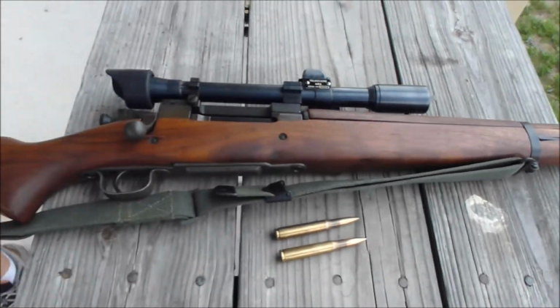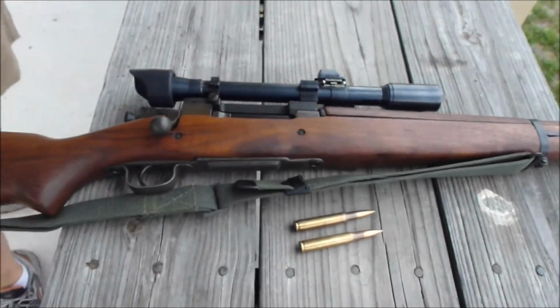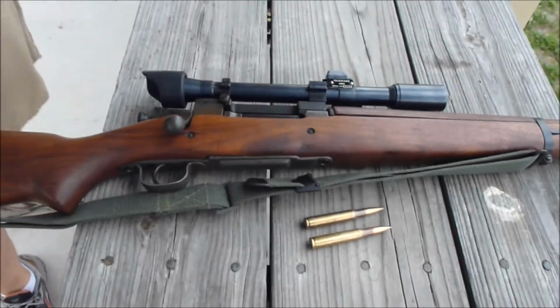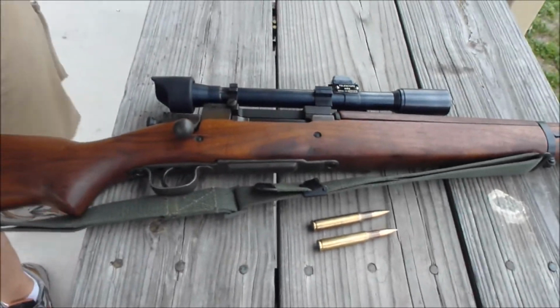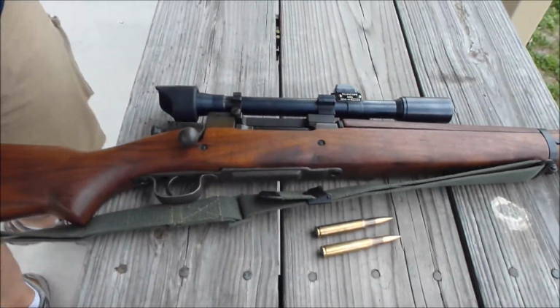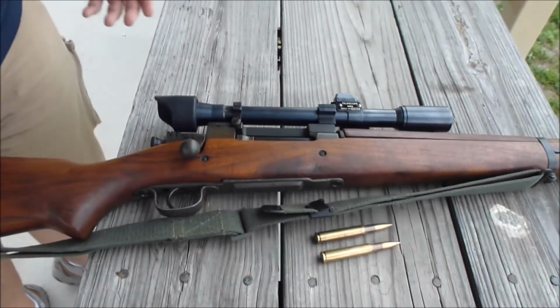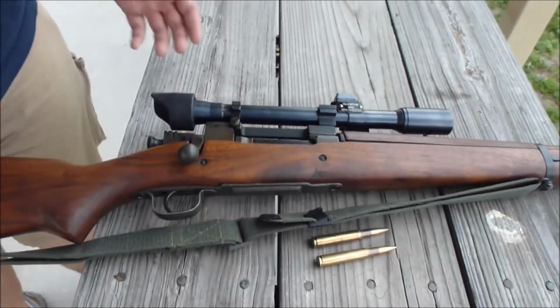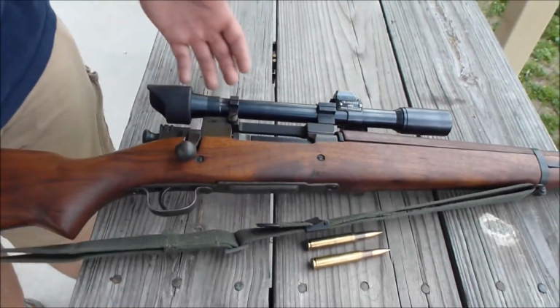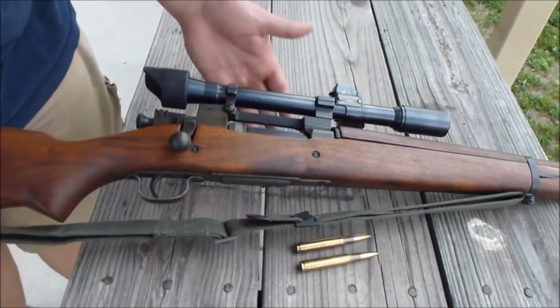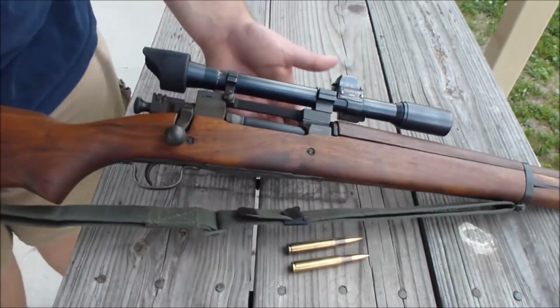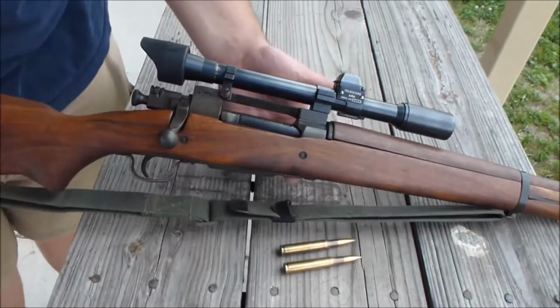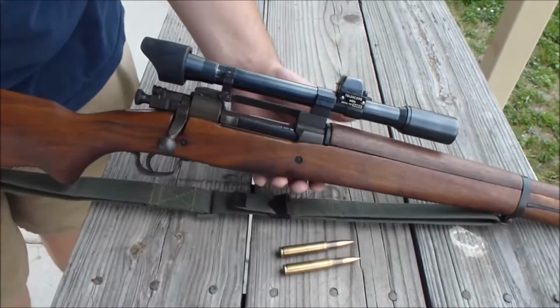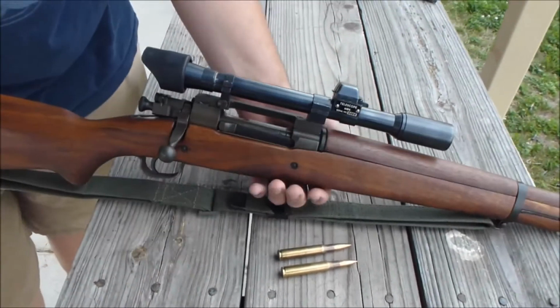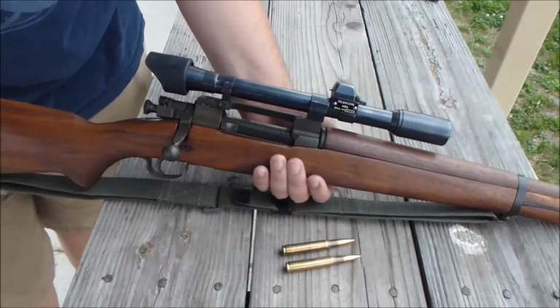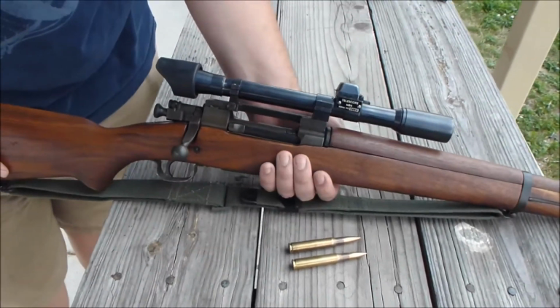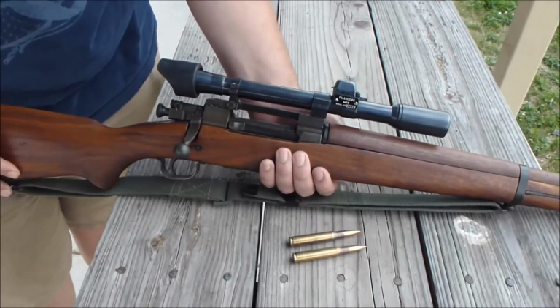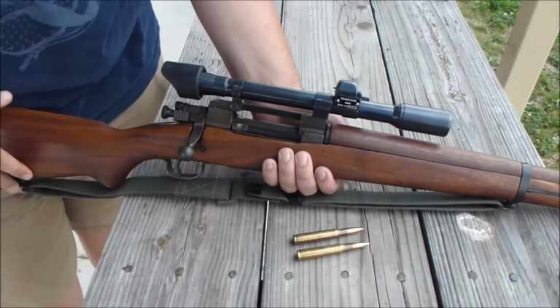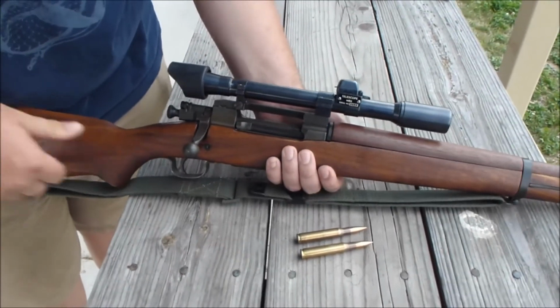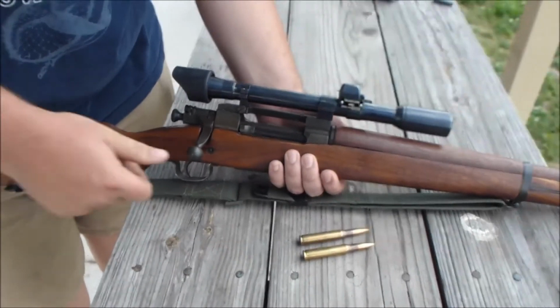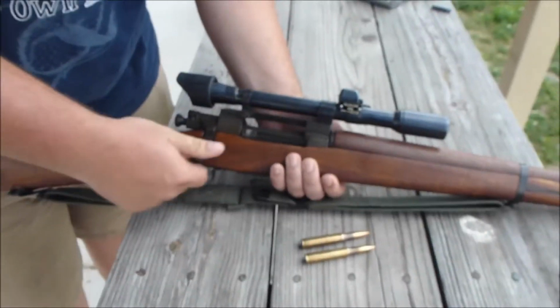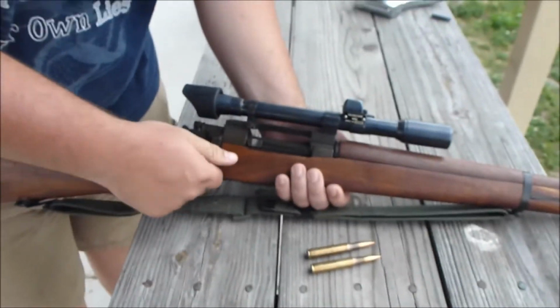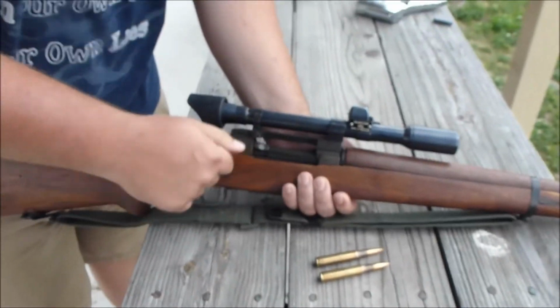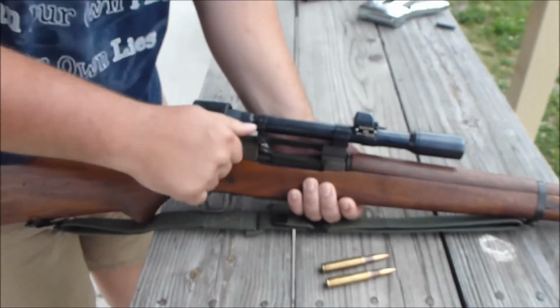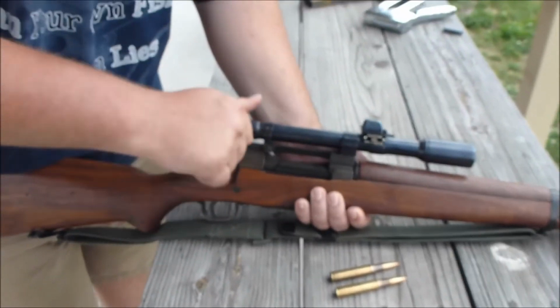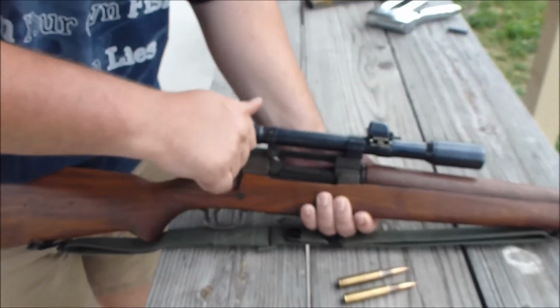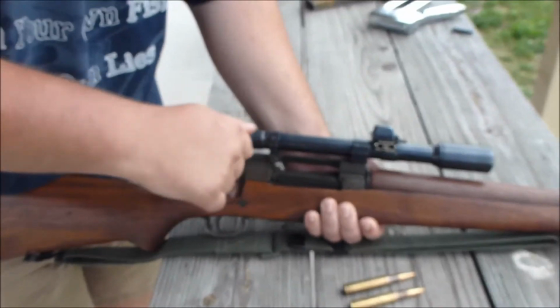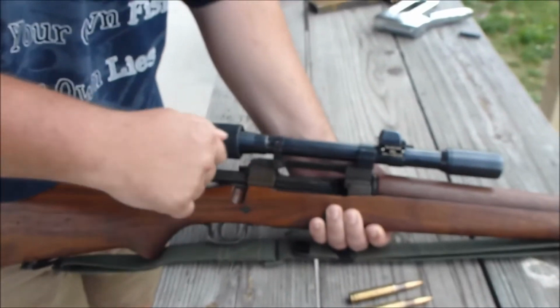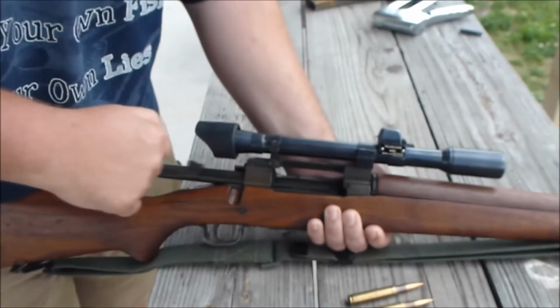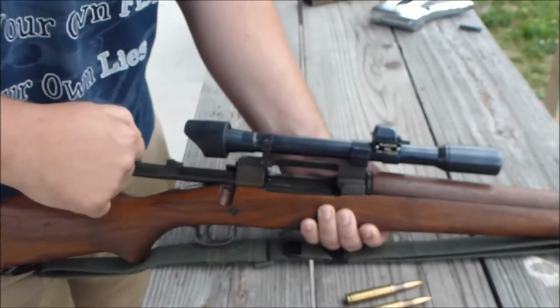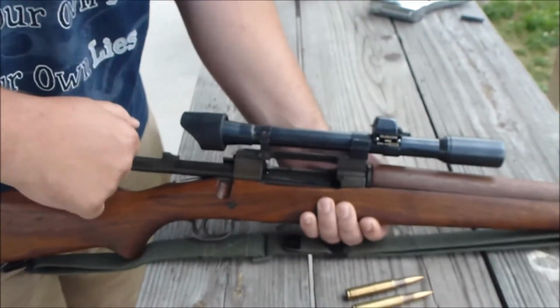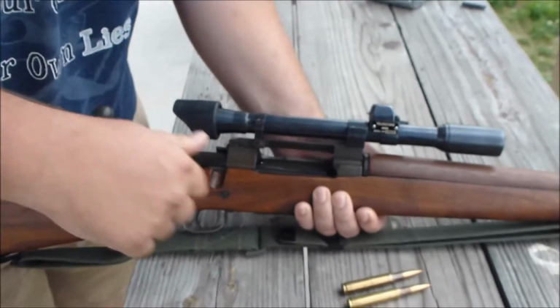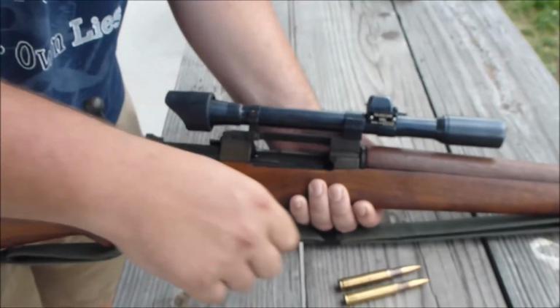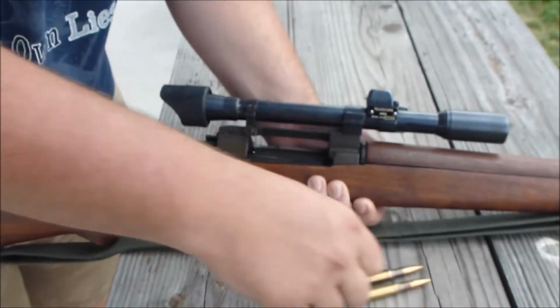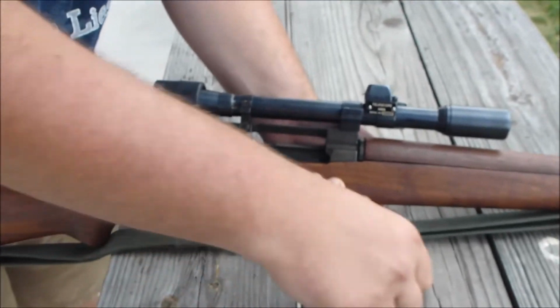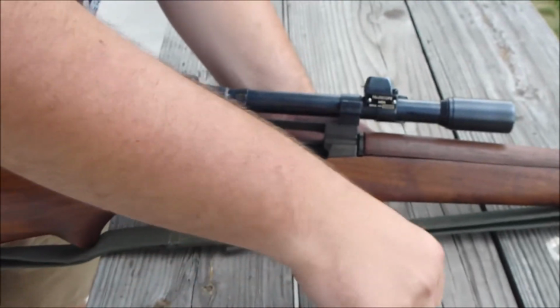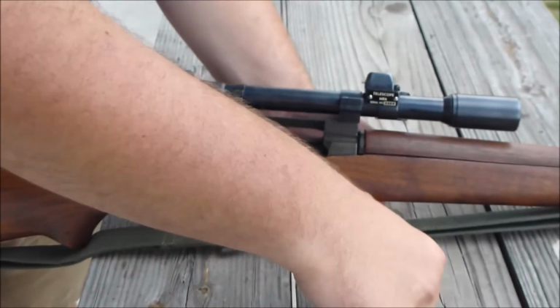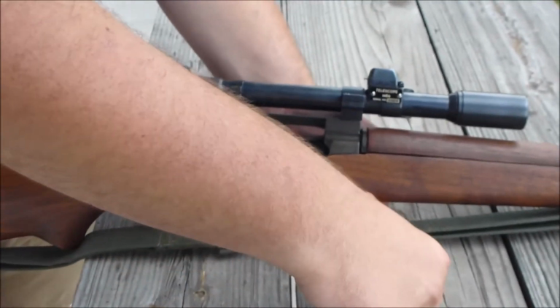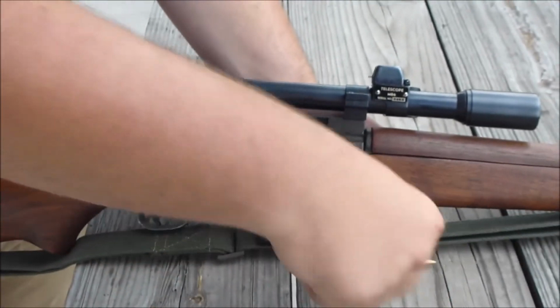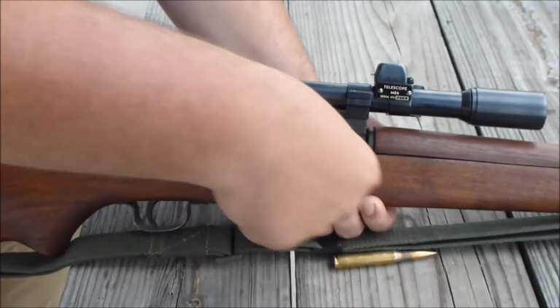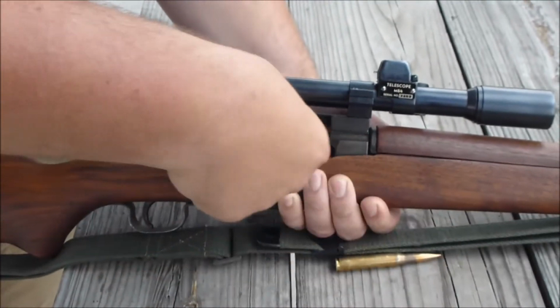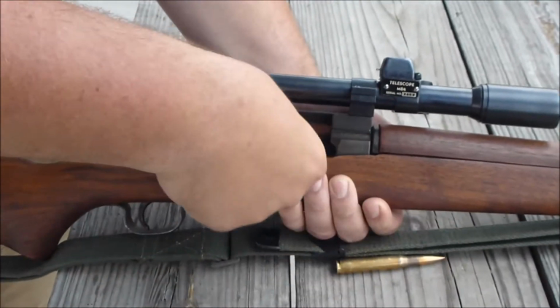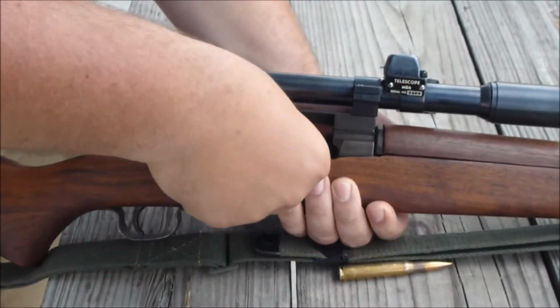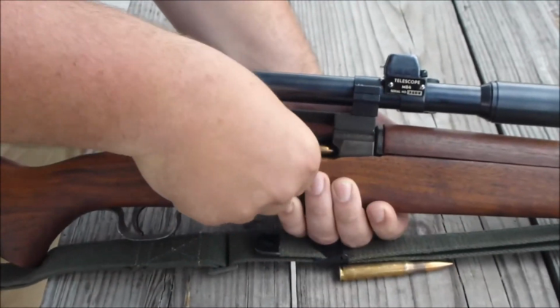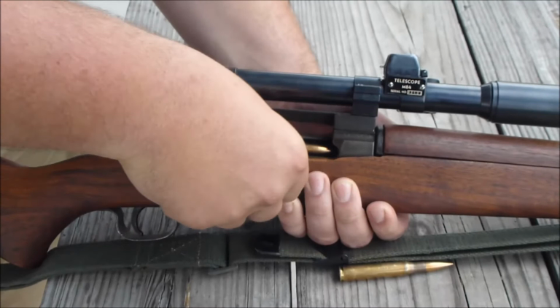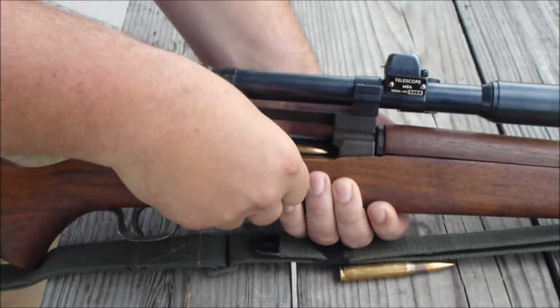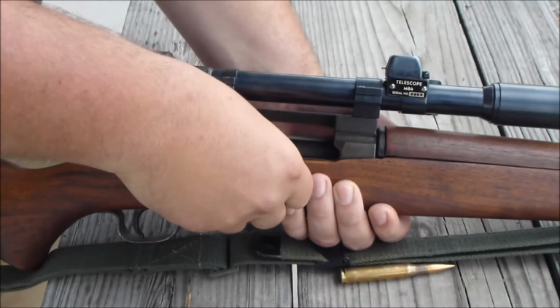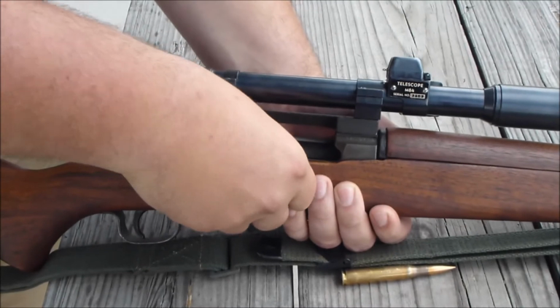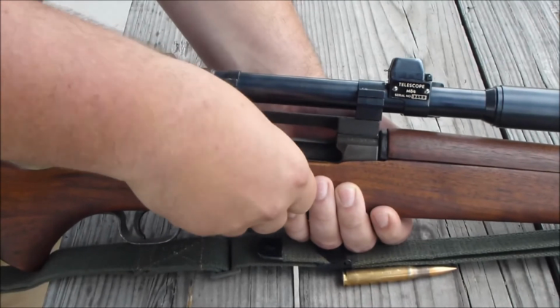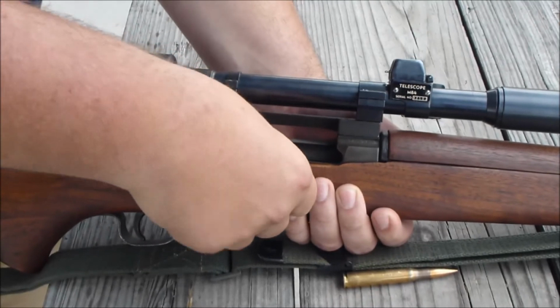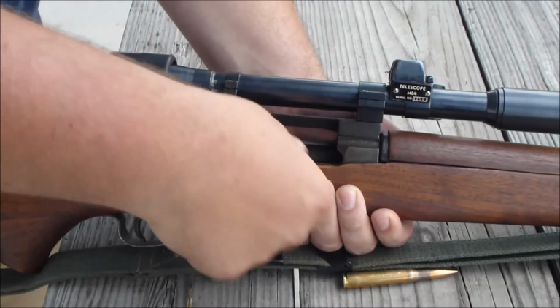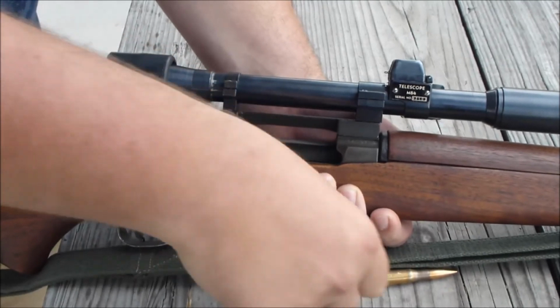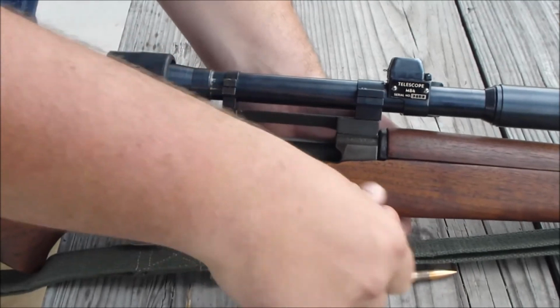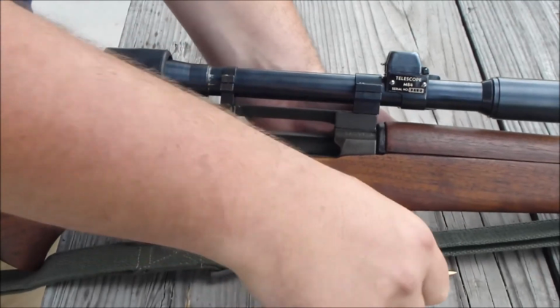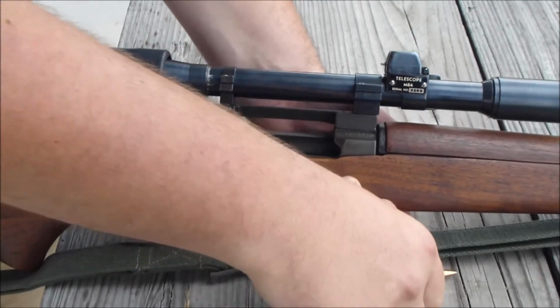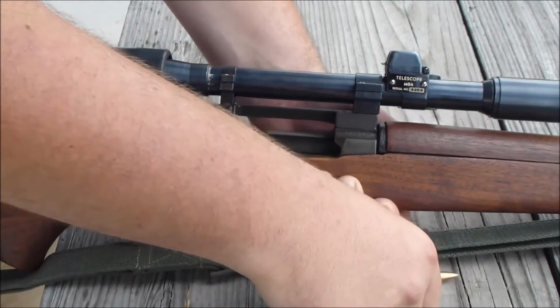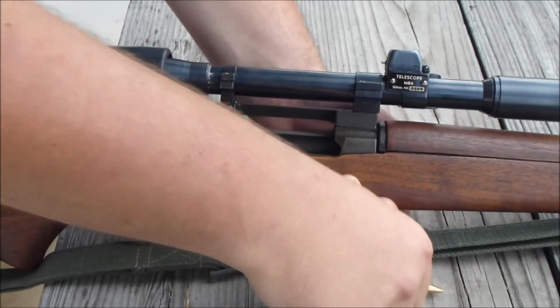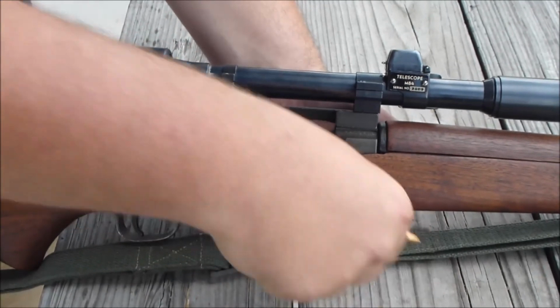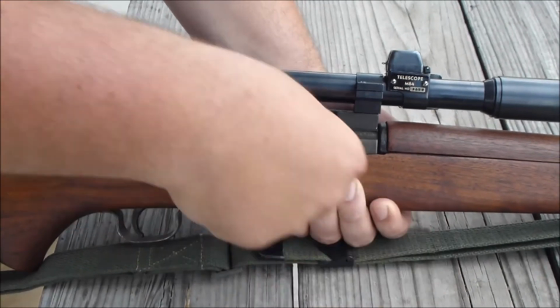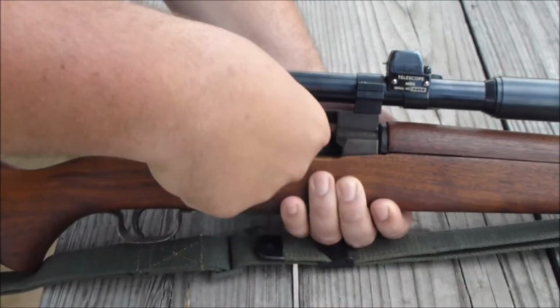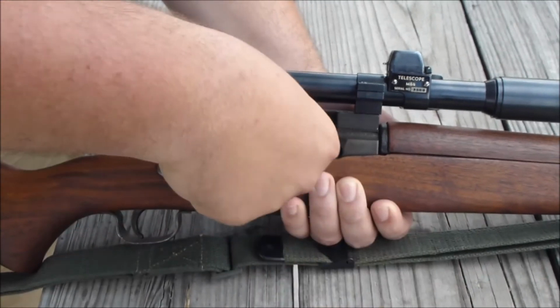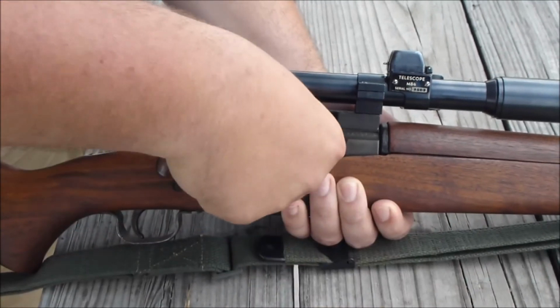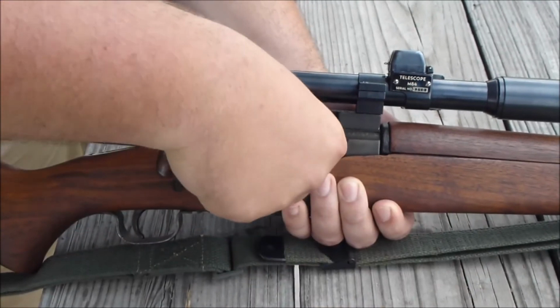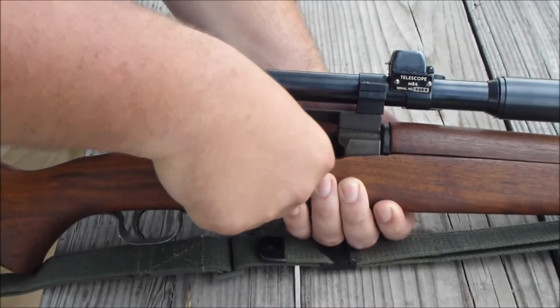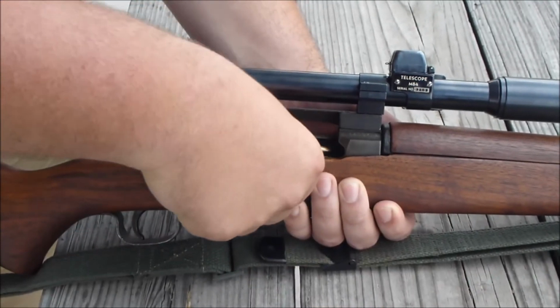Remember, you've got to pull that back, pull it until it clicks, get your aim, and slowly pull the trigger.